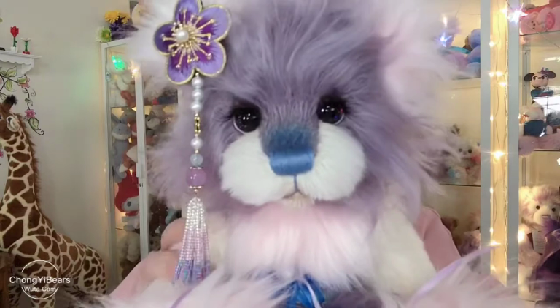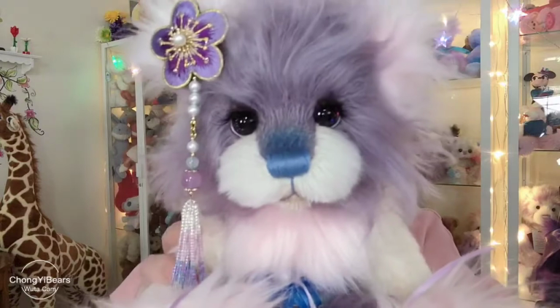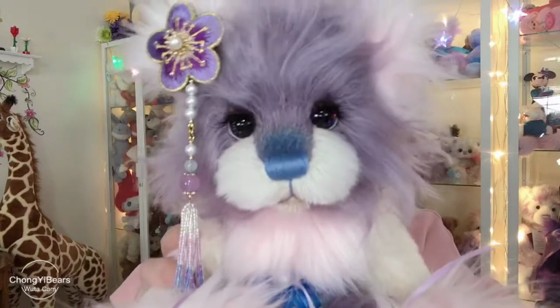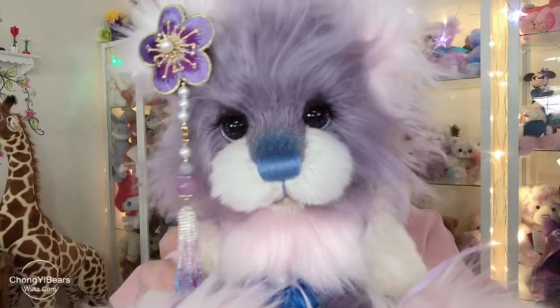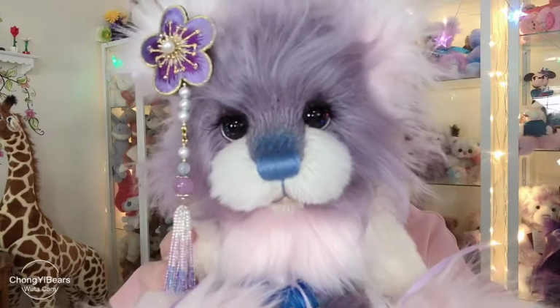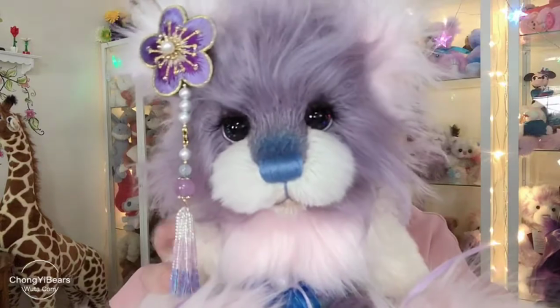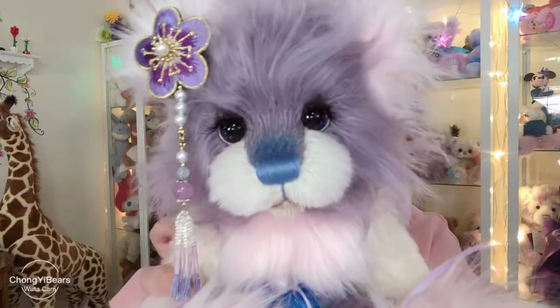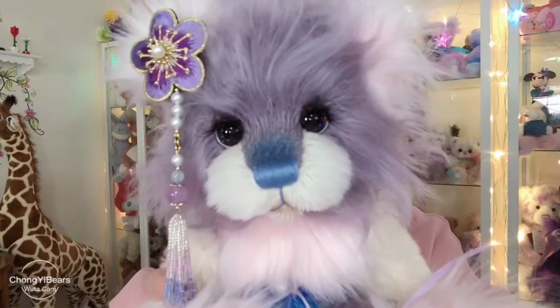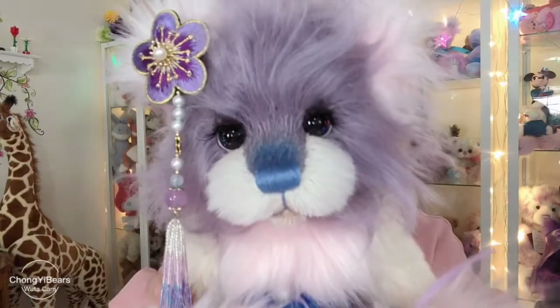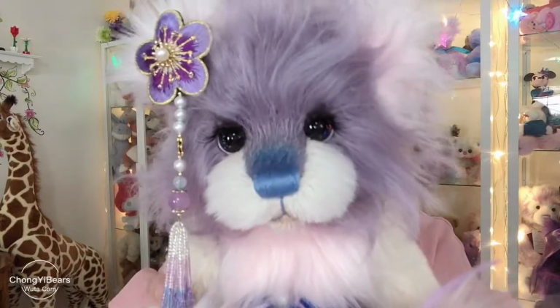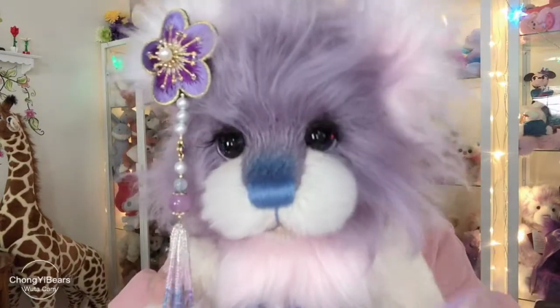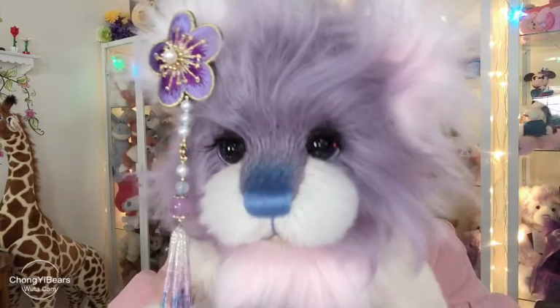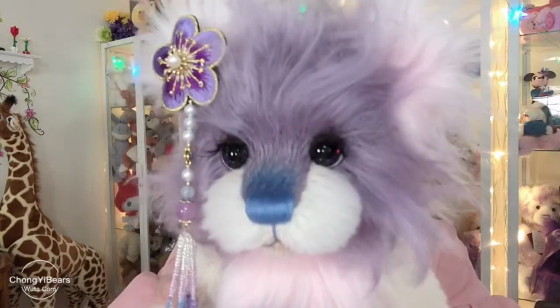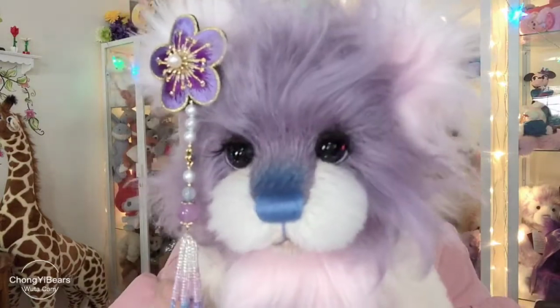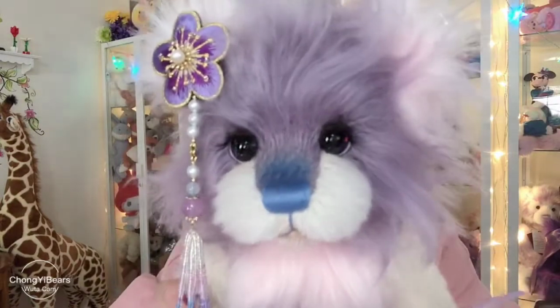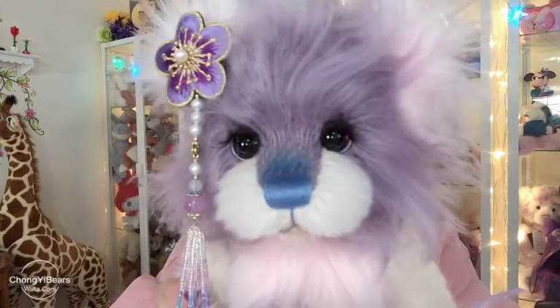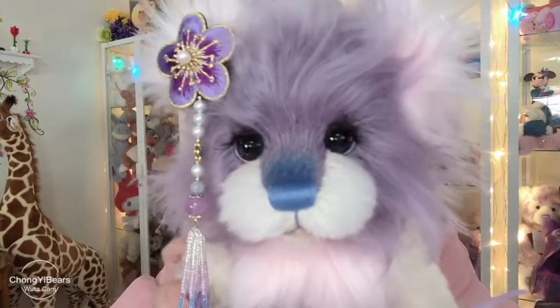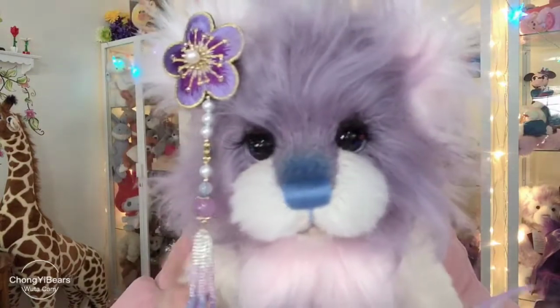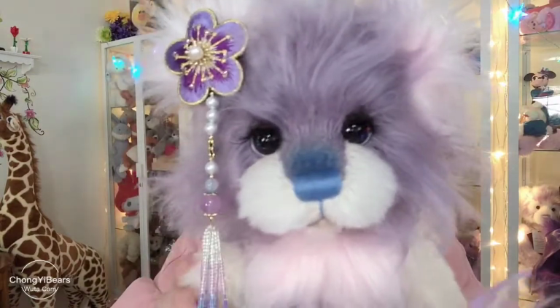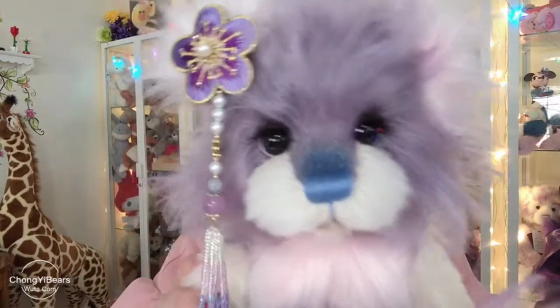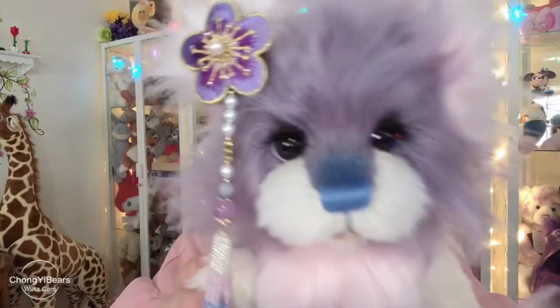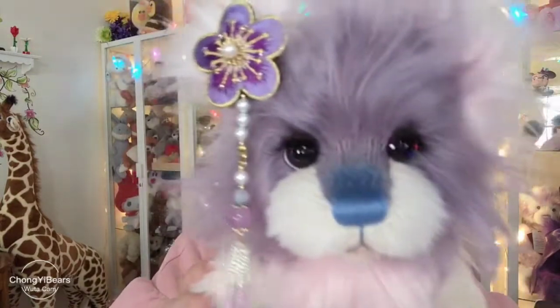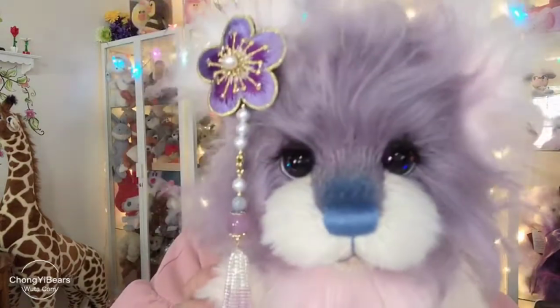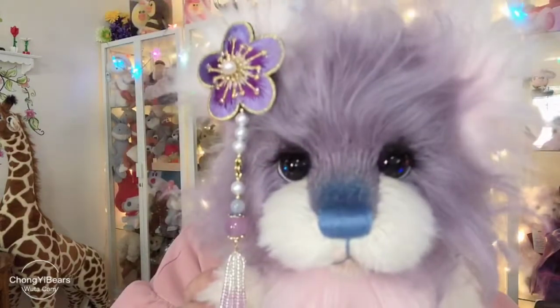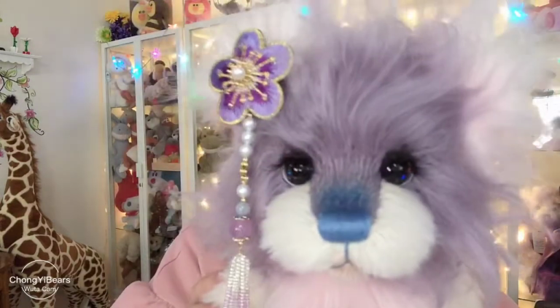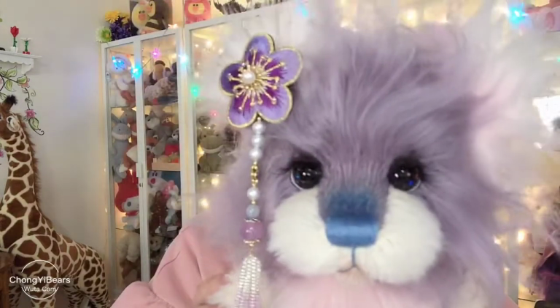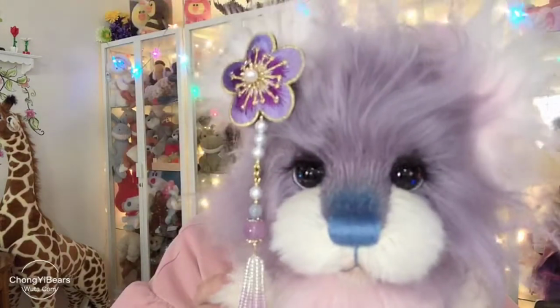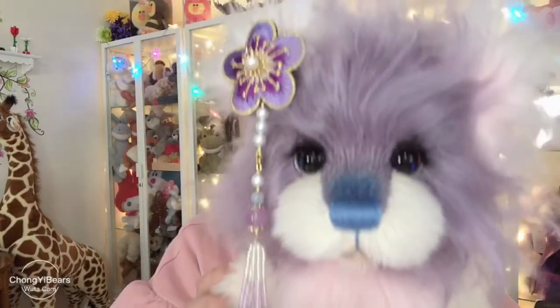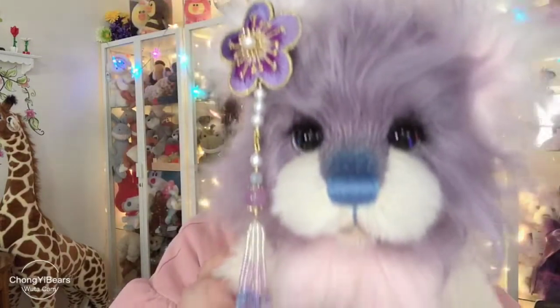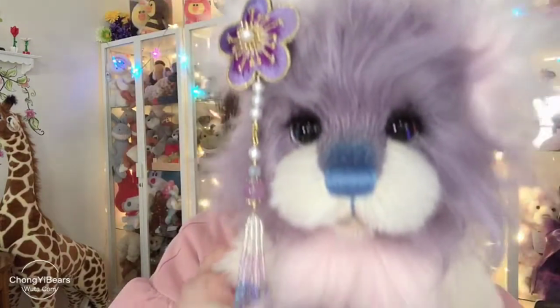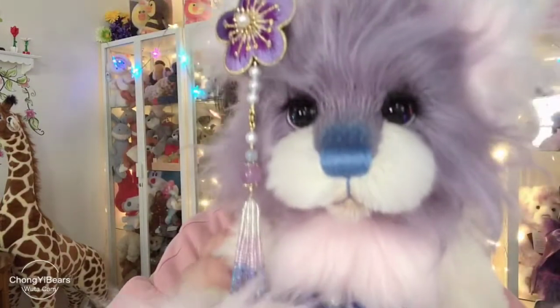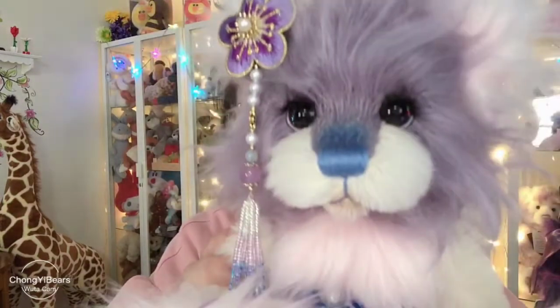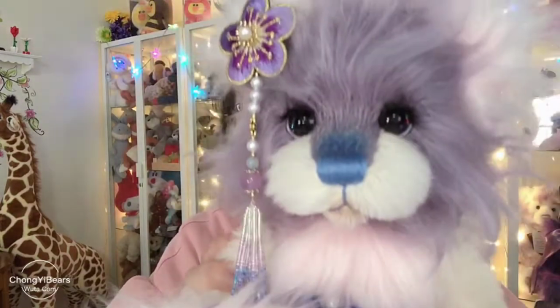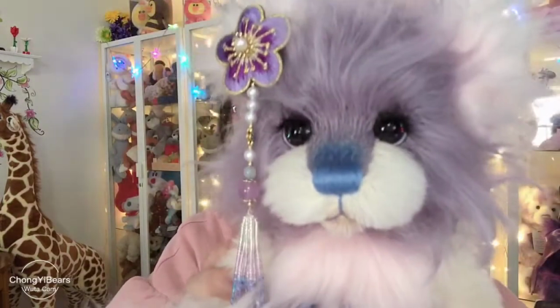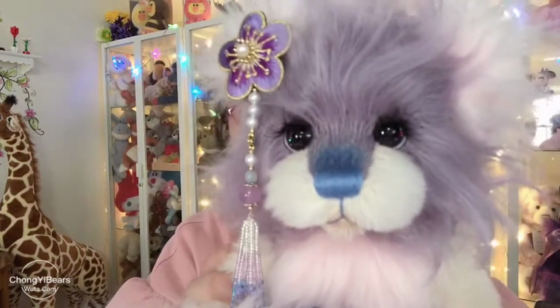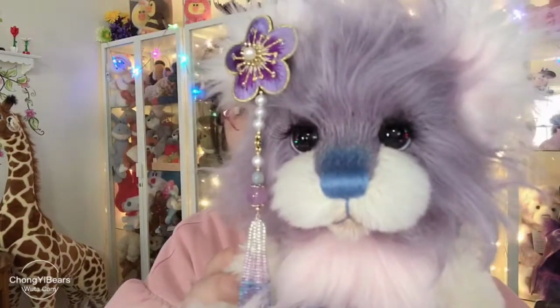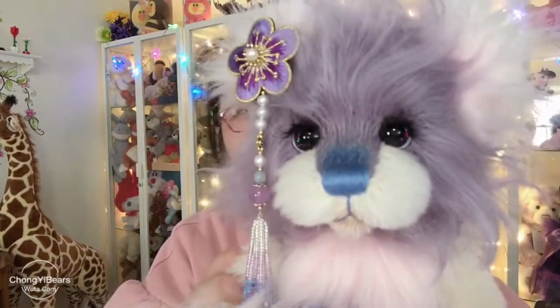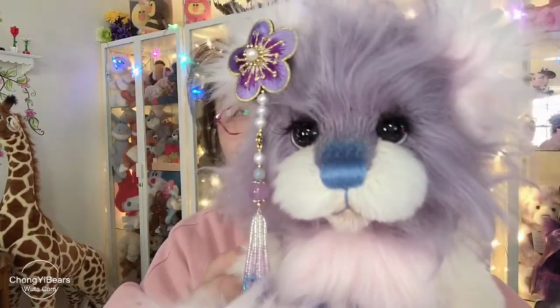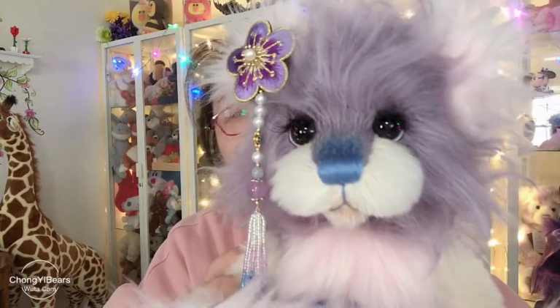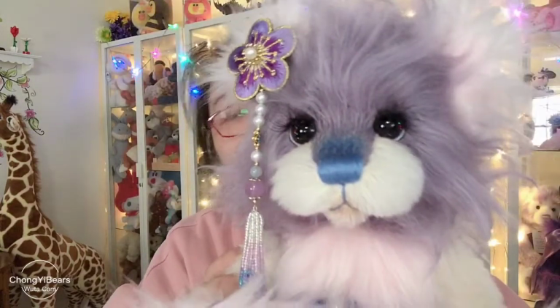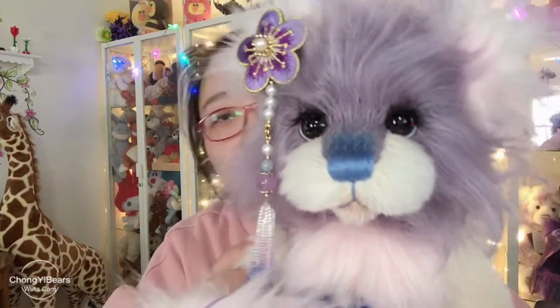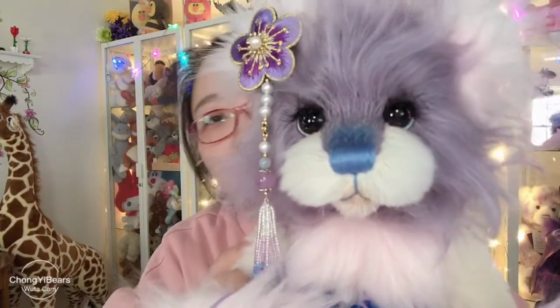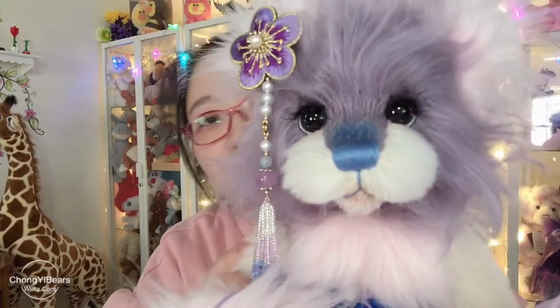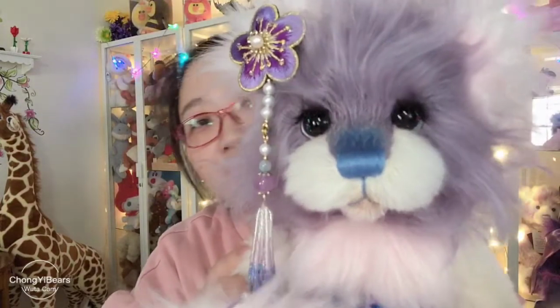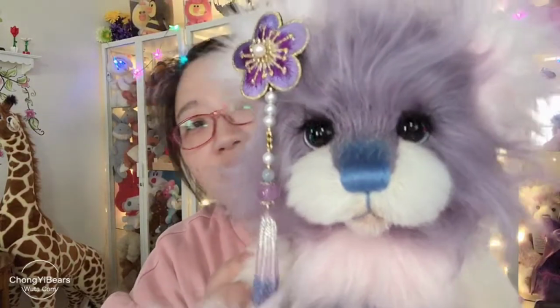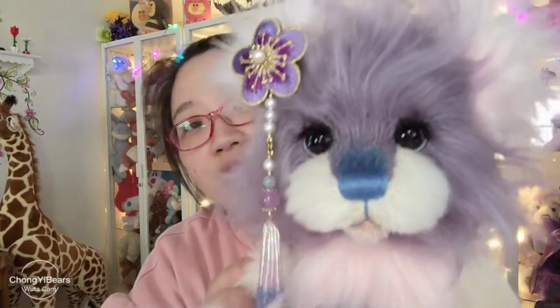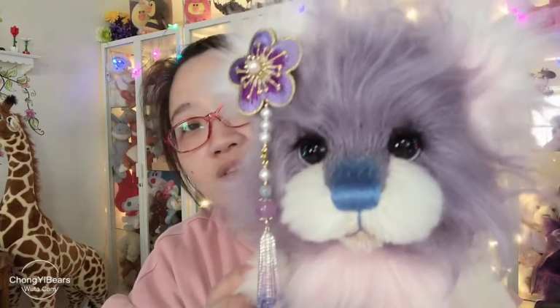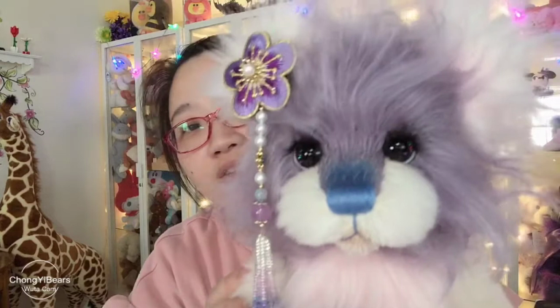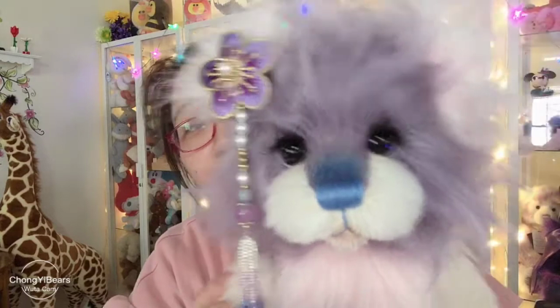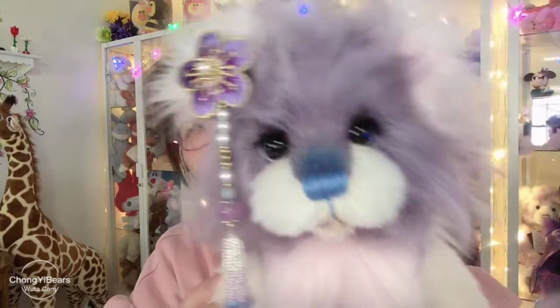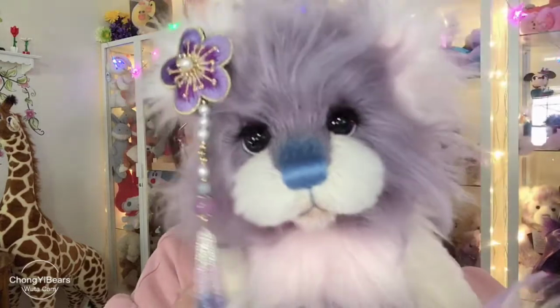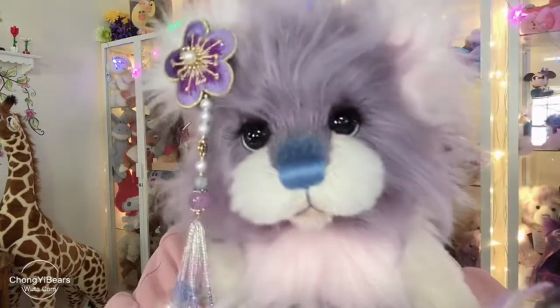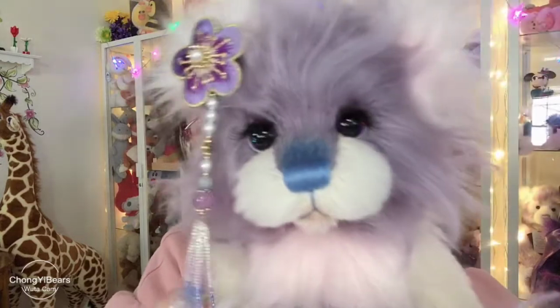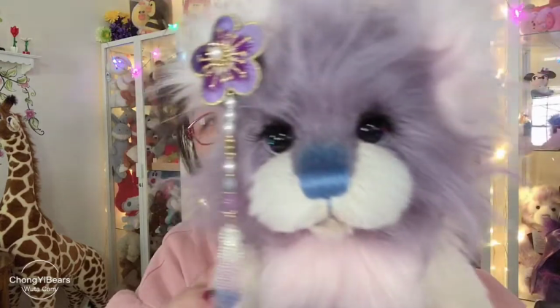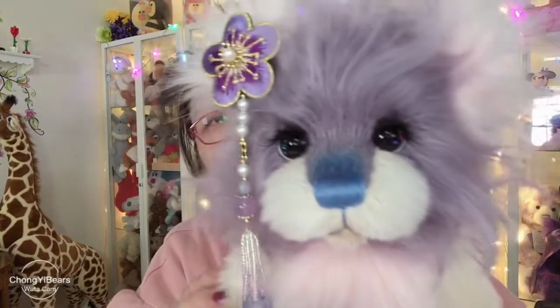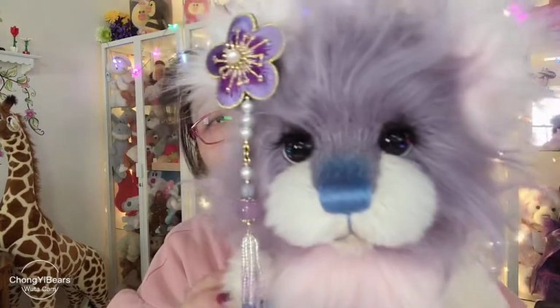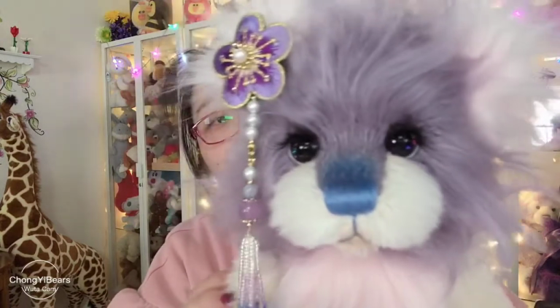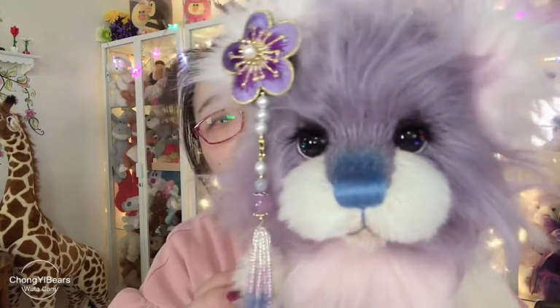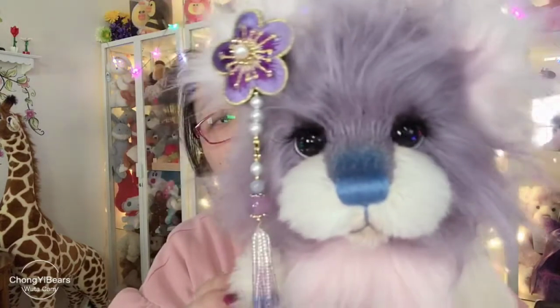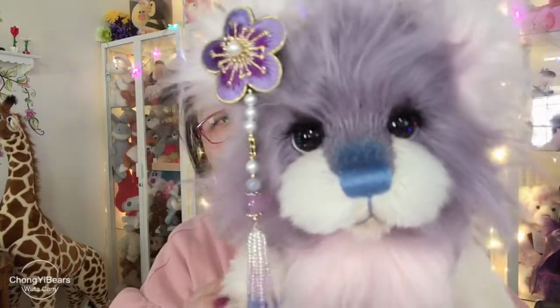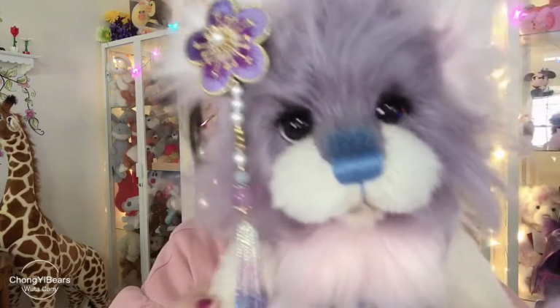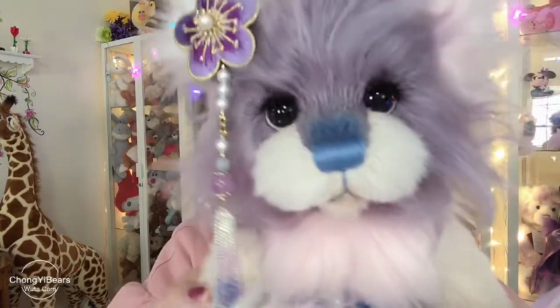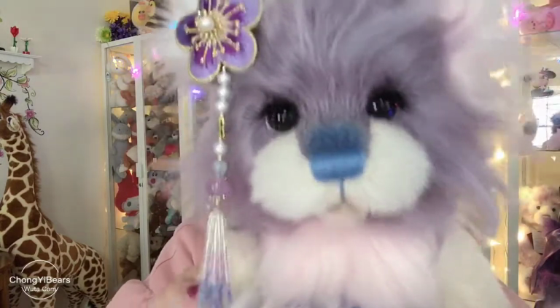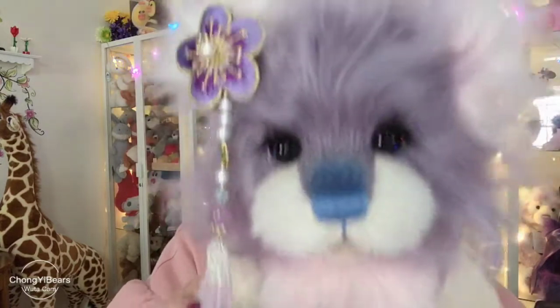She is also a very lucky girl. She has already found herself a sweet home.